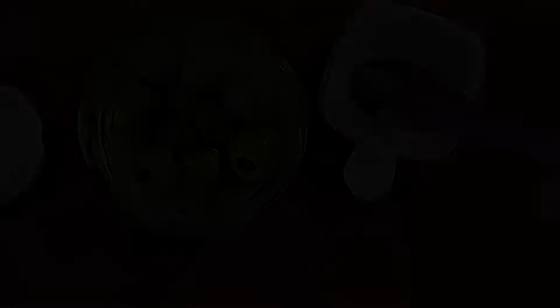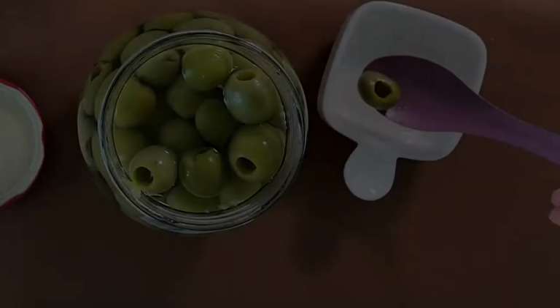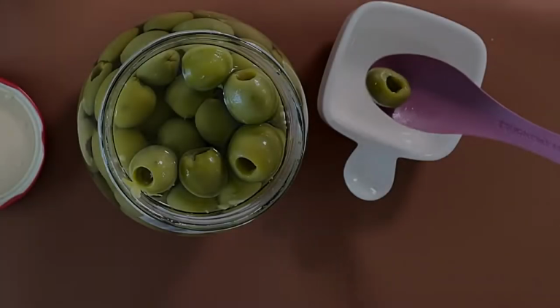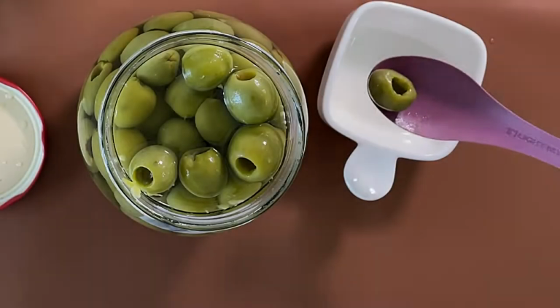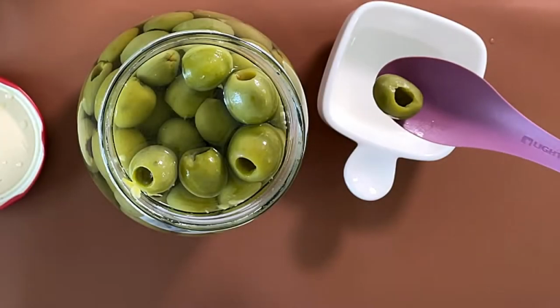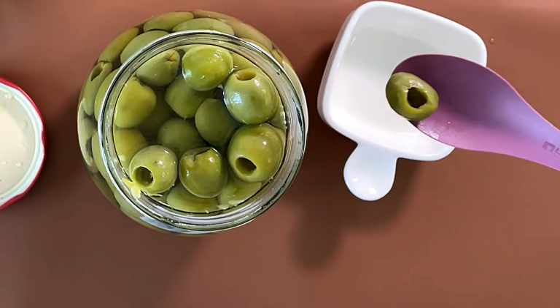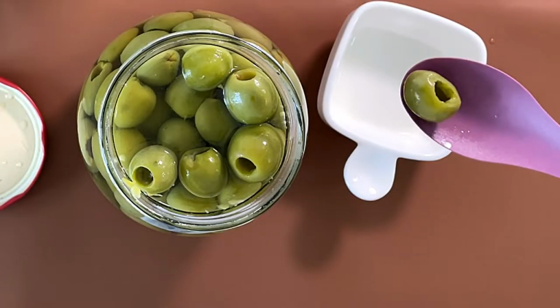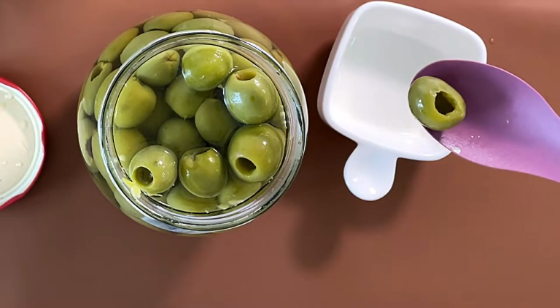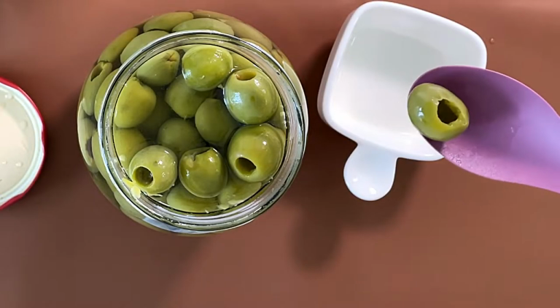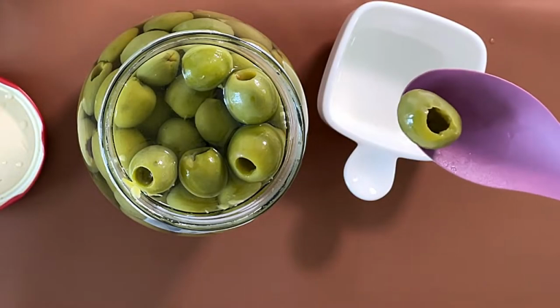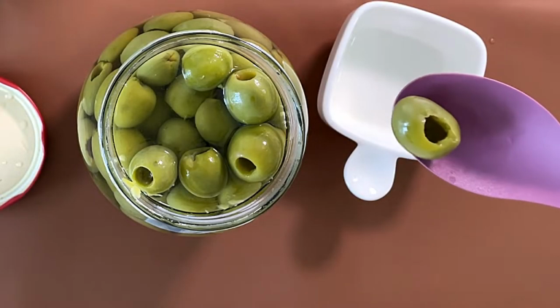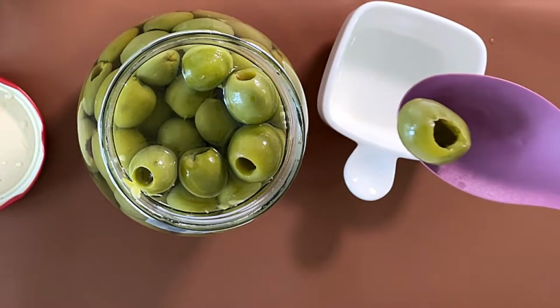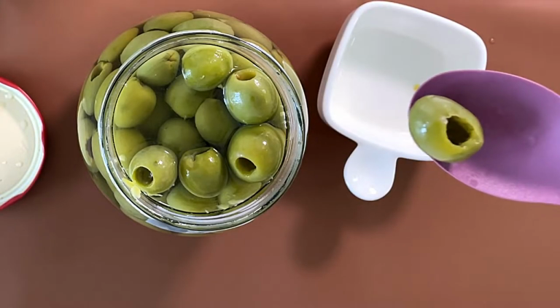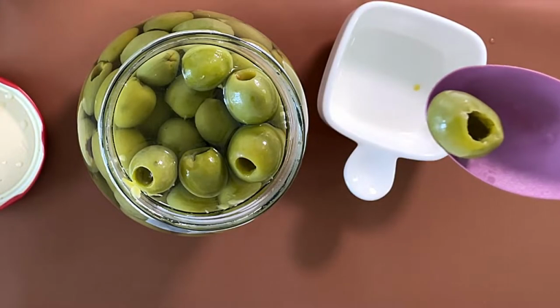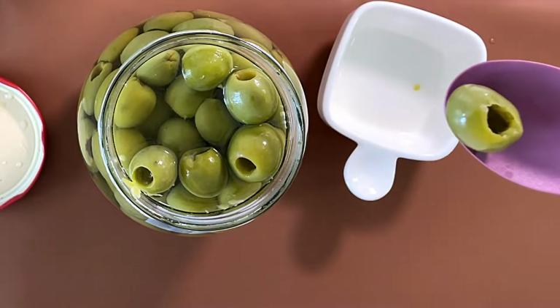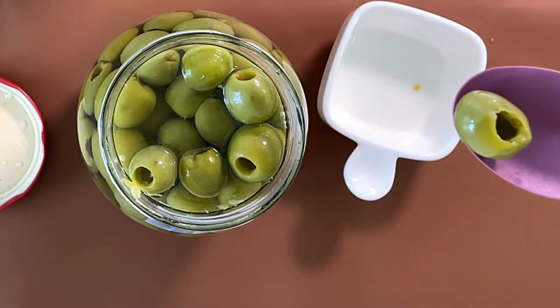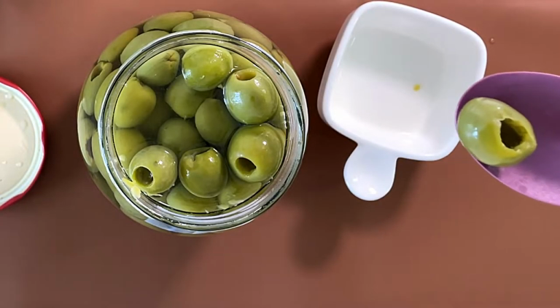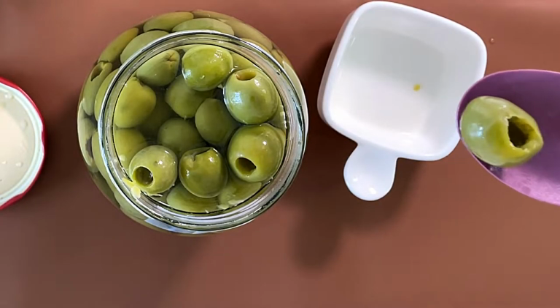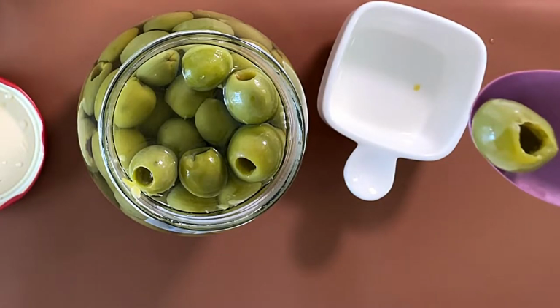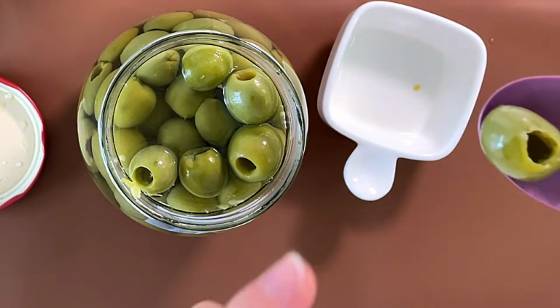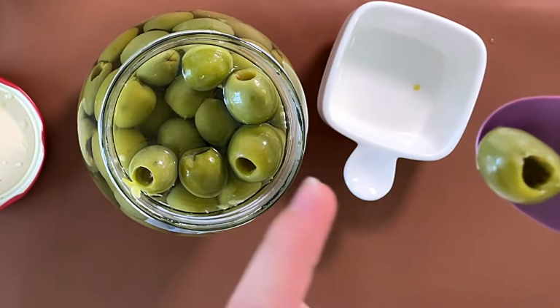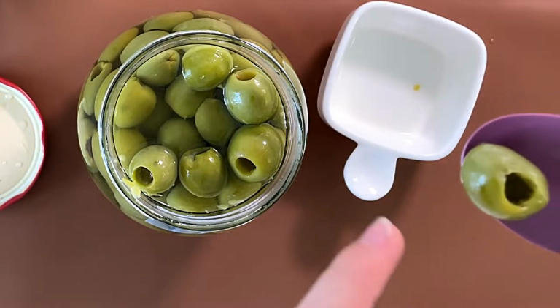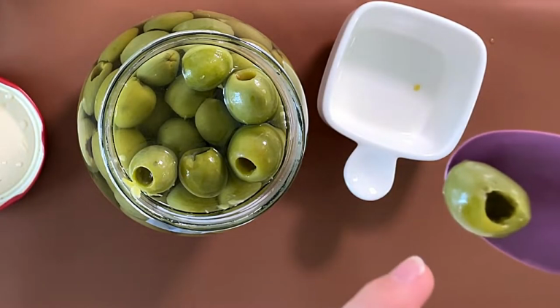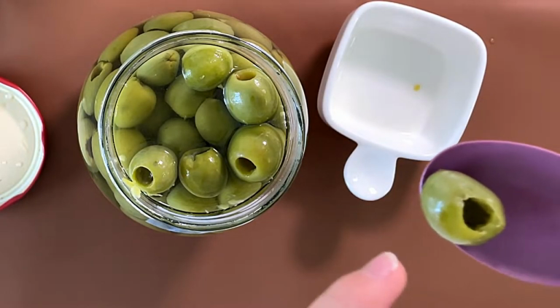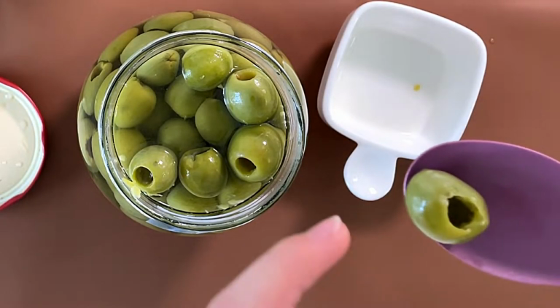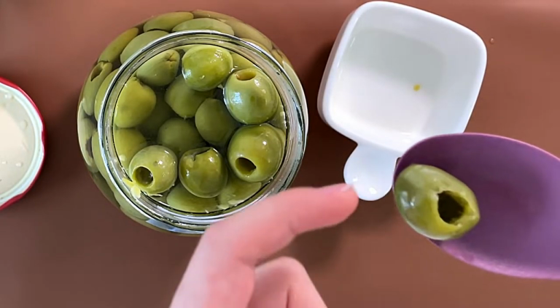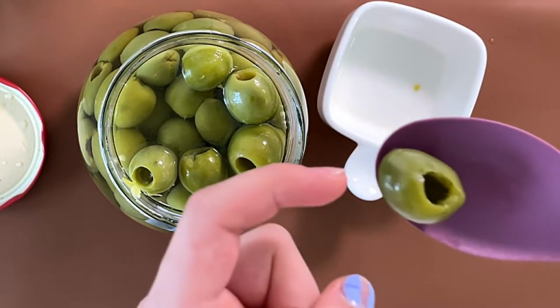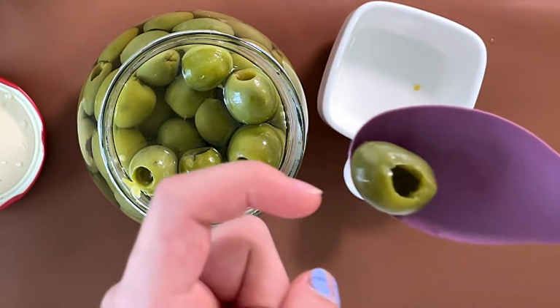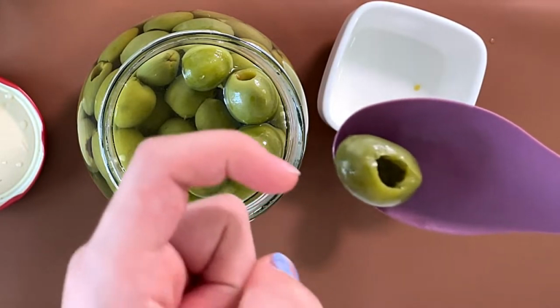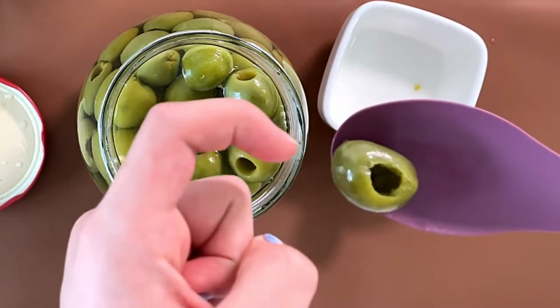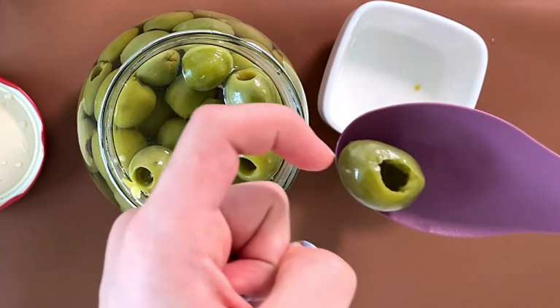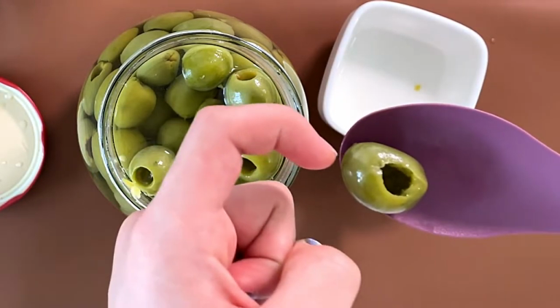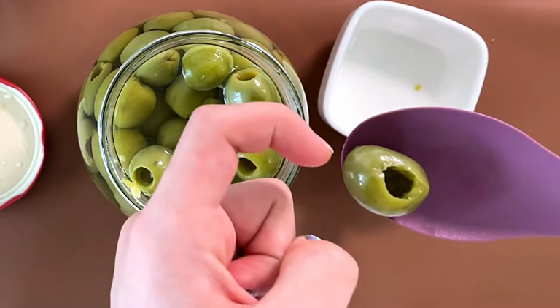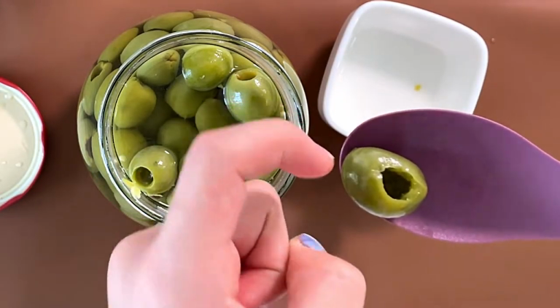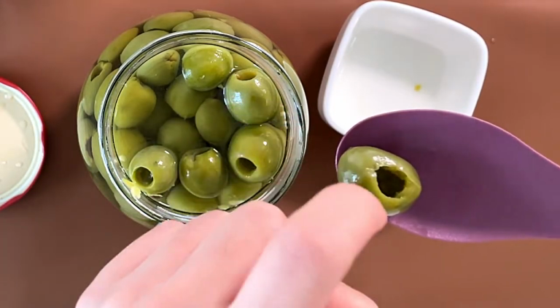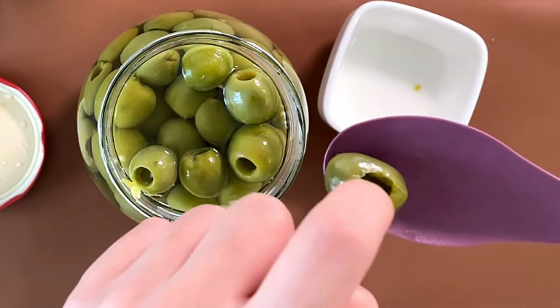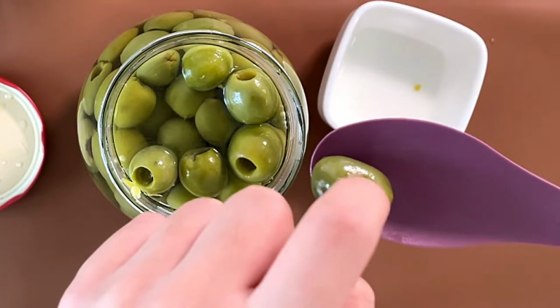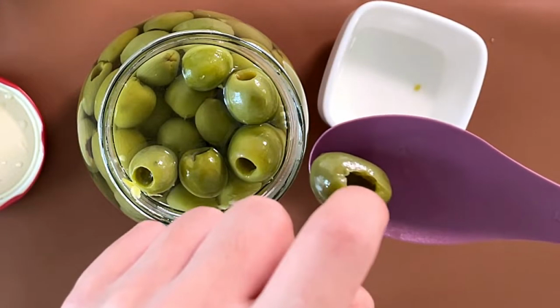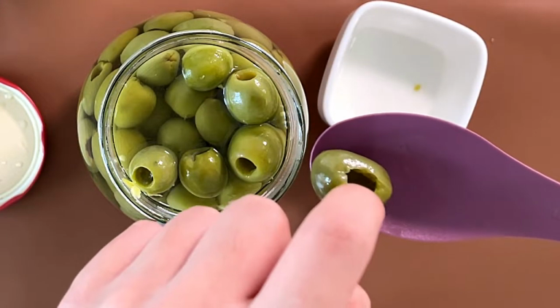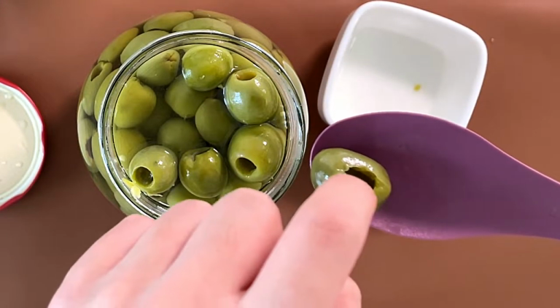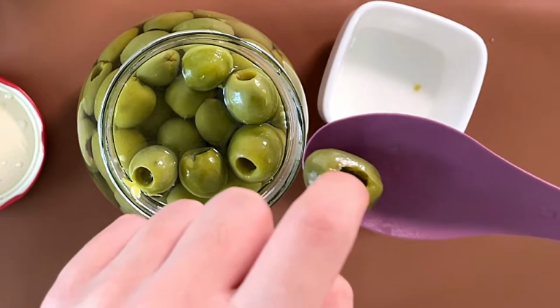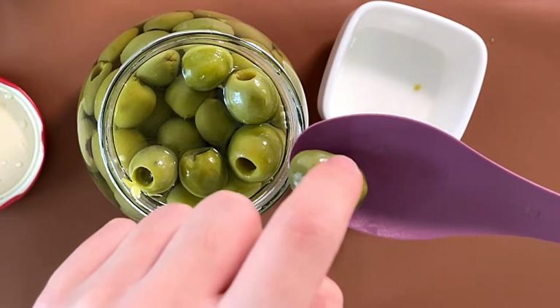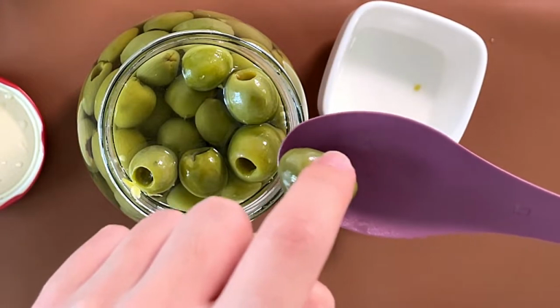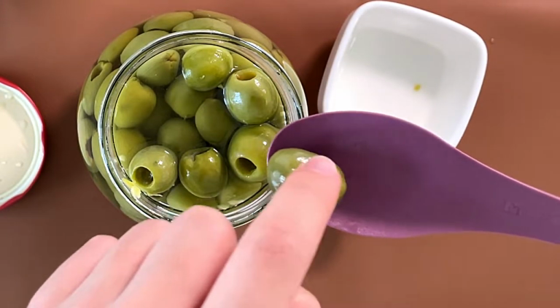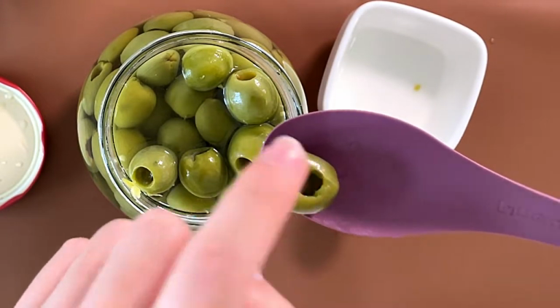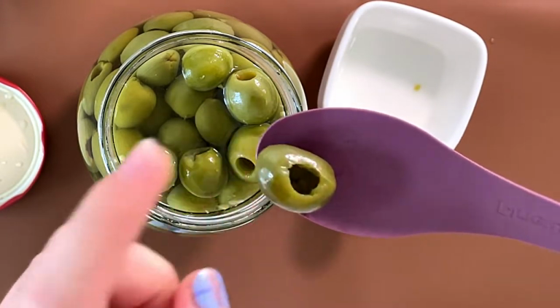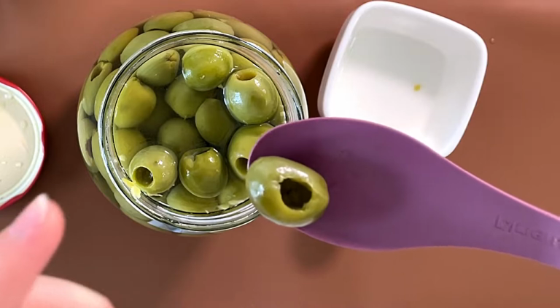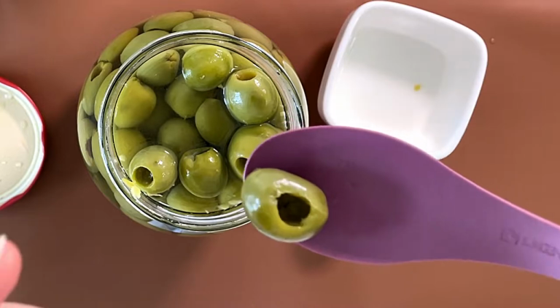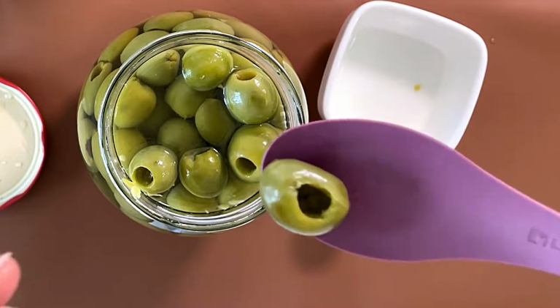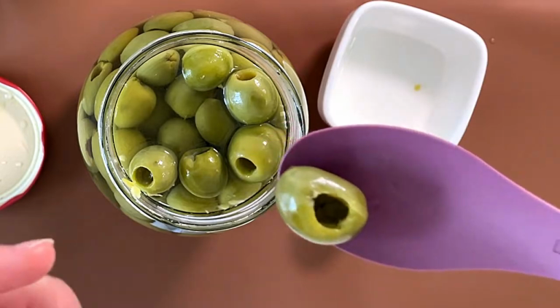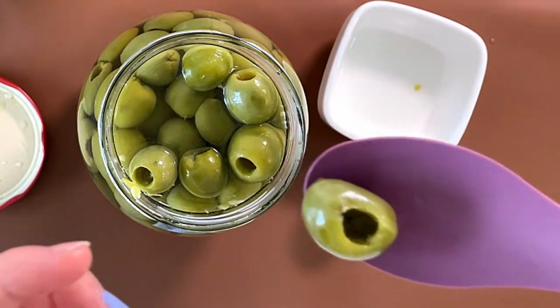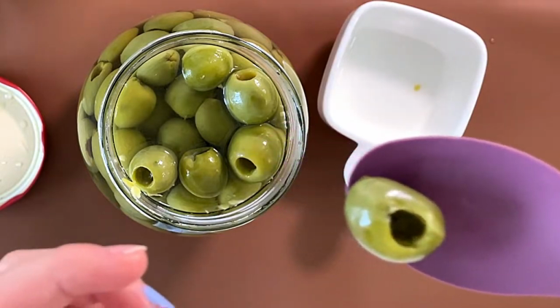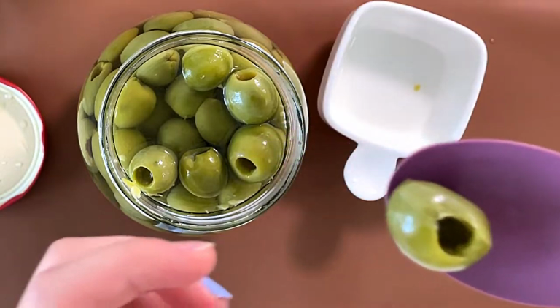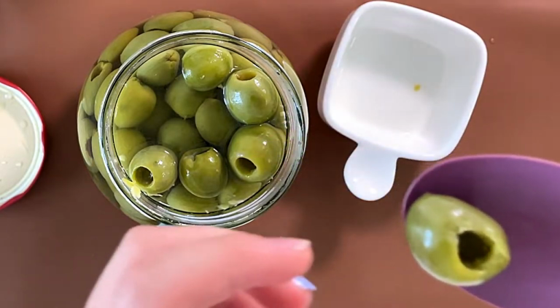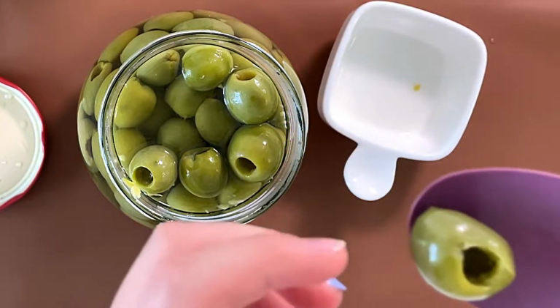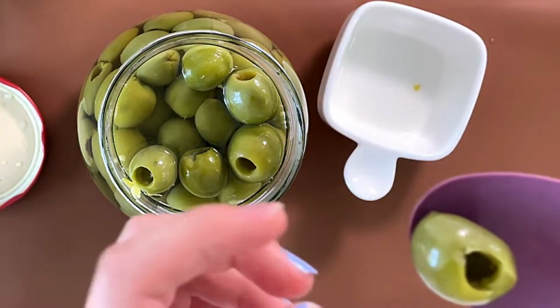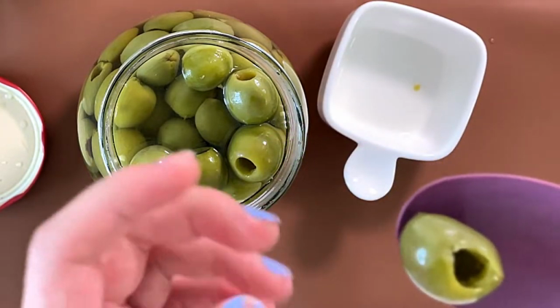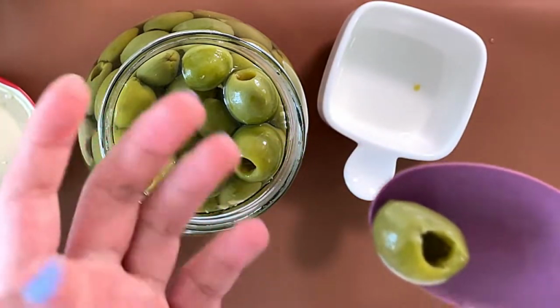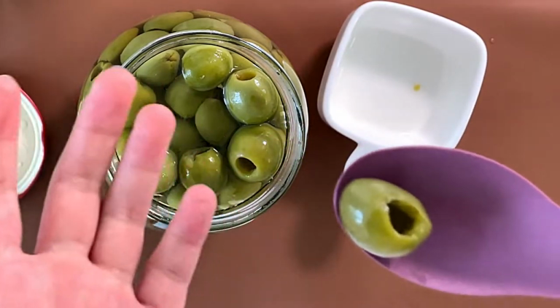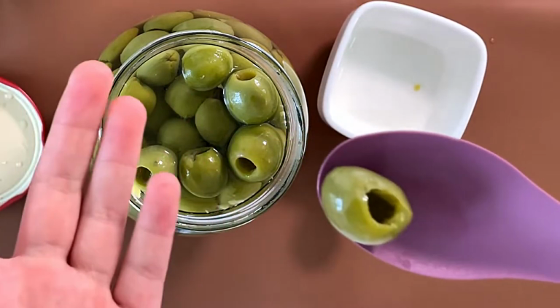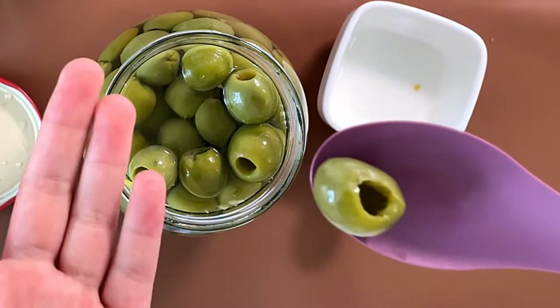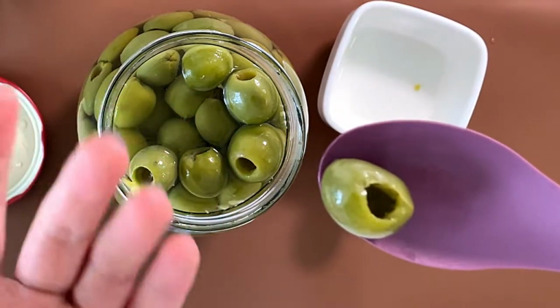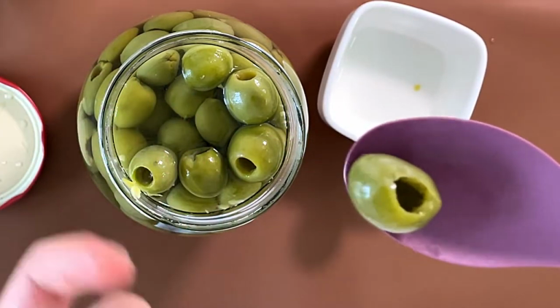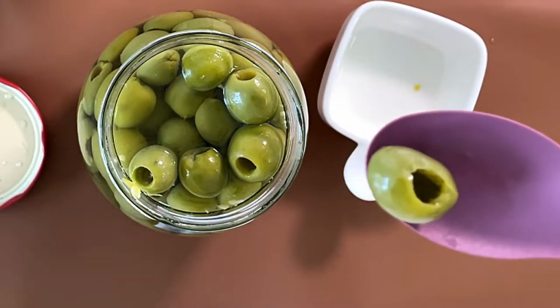This one looks weird. It's pitted the wrong way. It's supposed to be pitted this way, but it pitted it this way. It looks like a birdhouse to me.